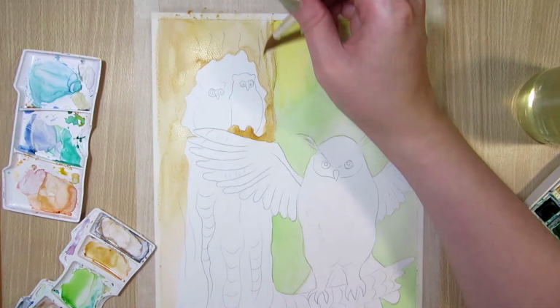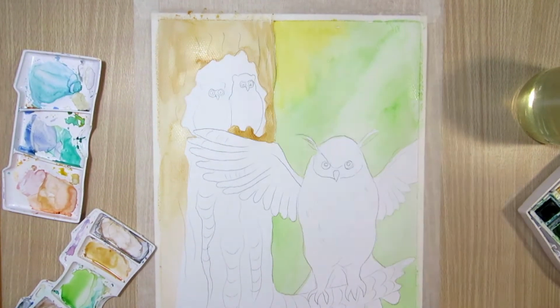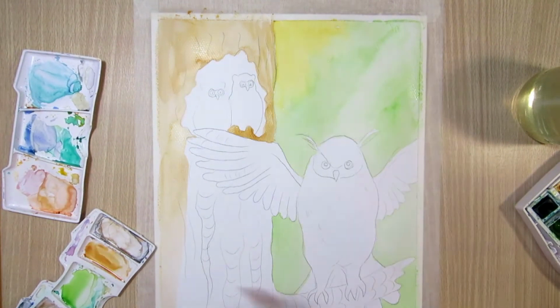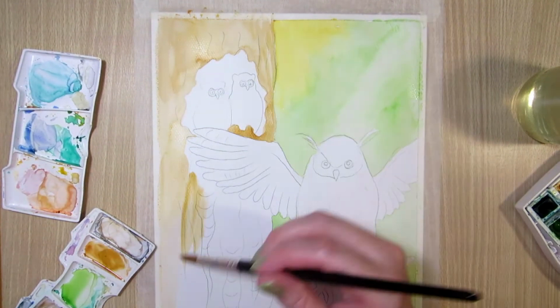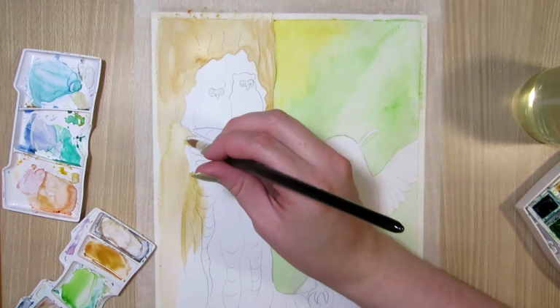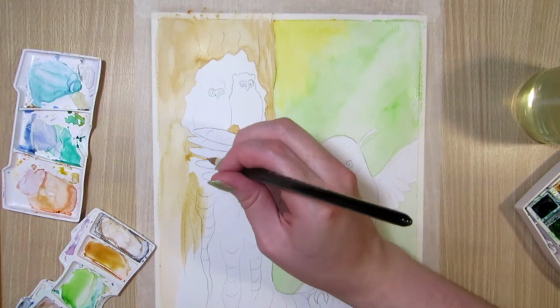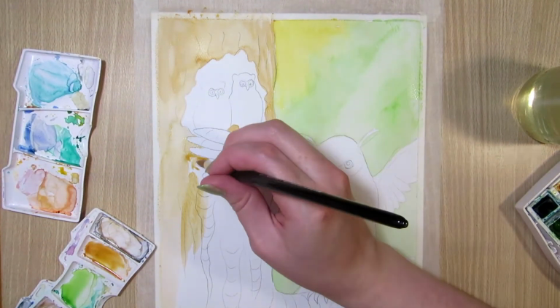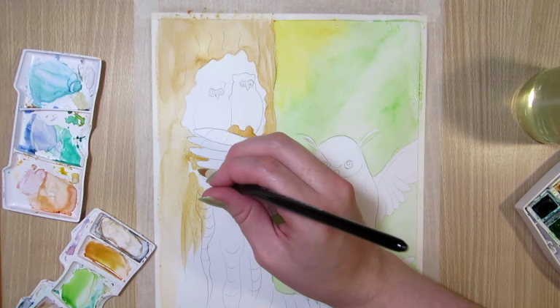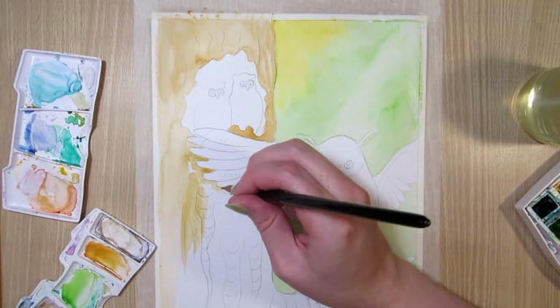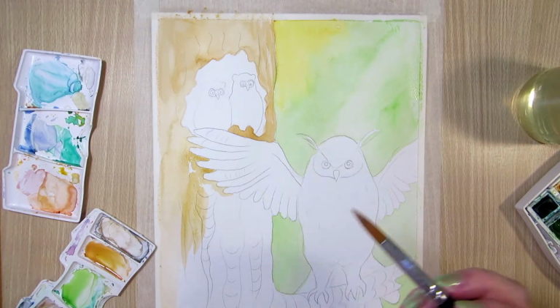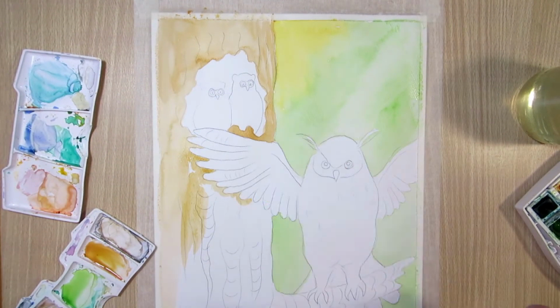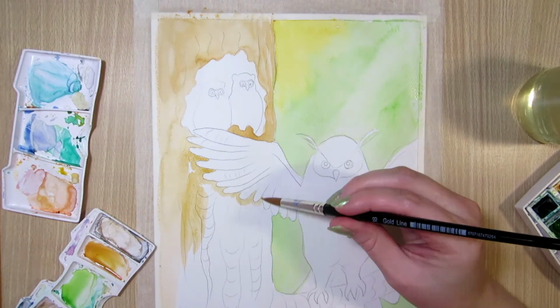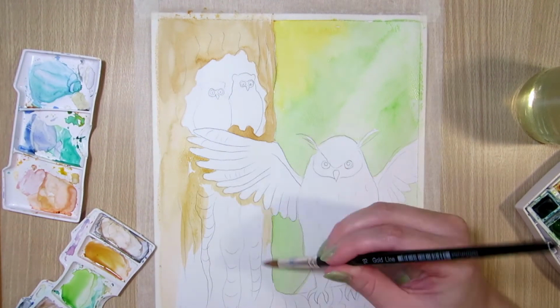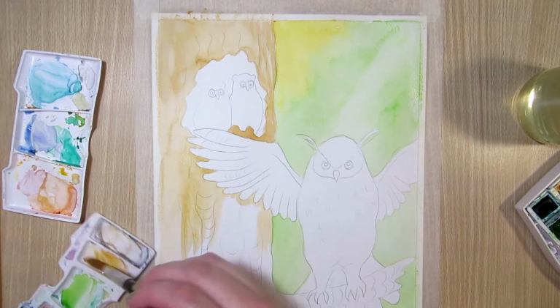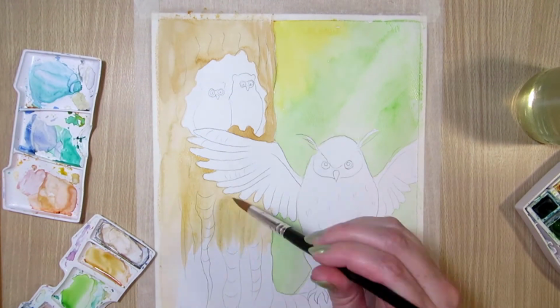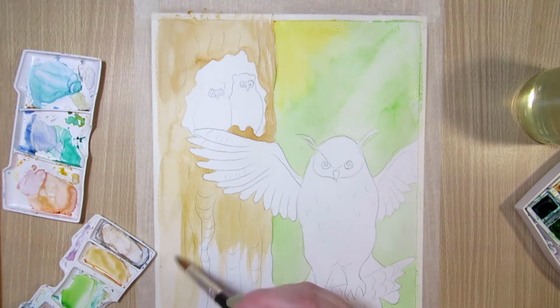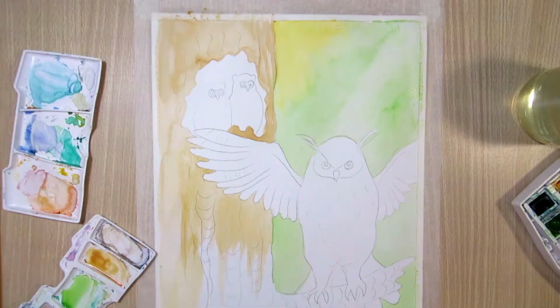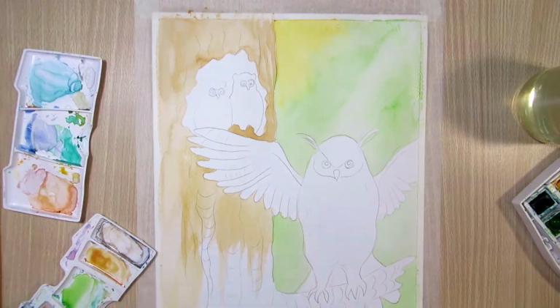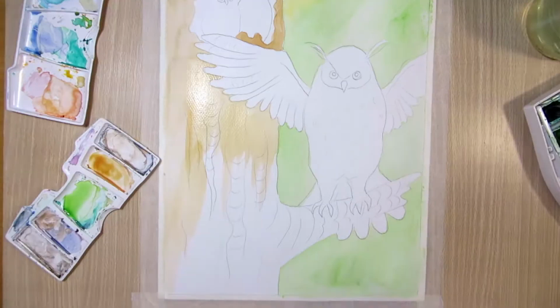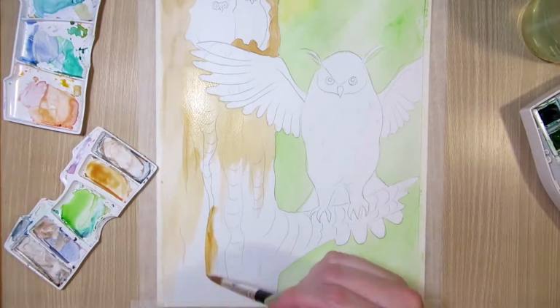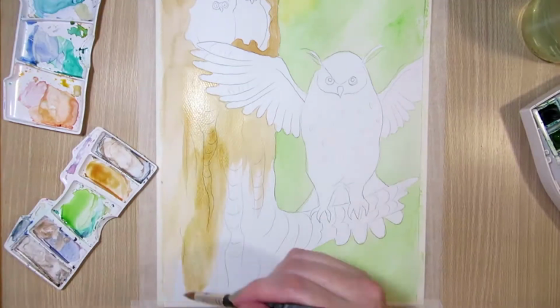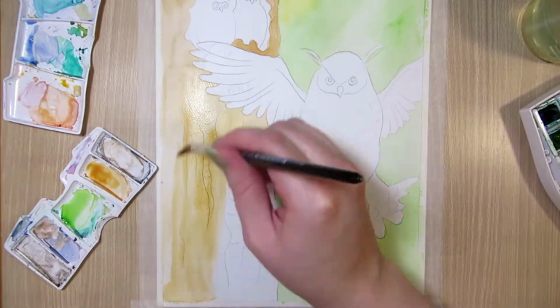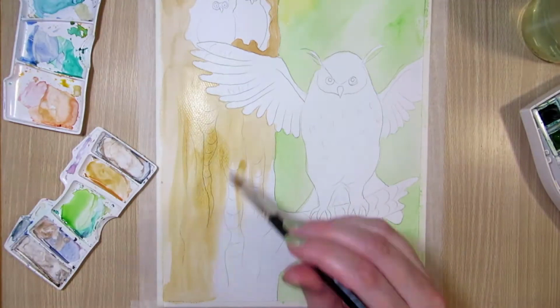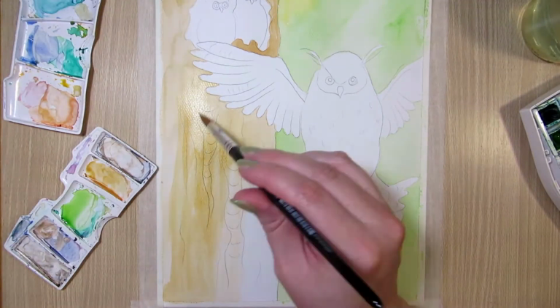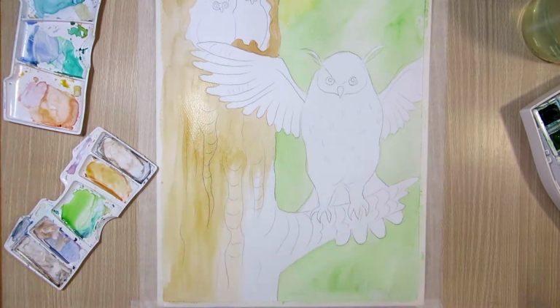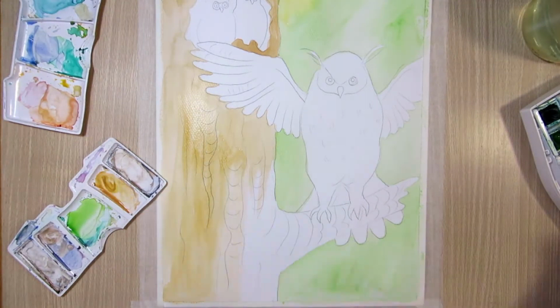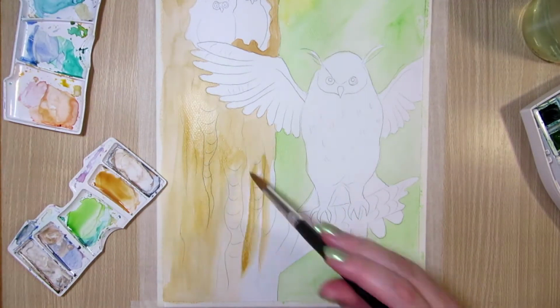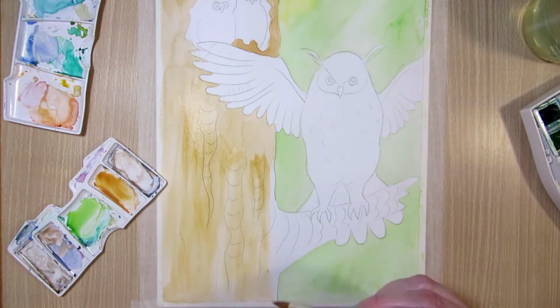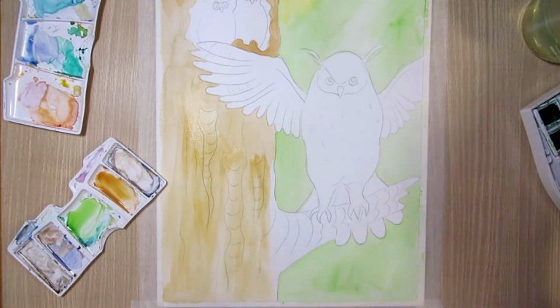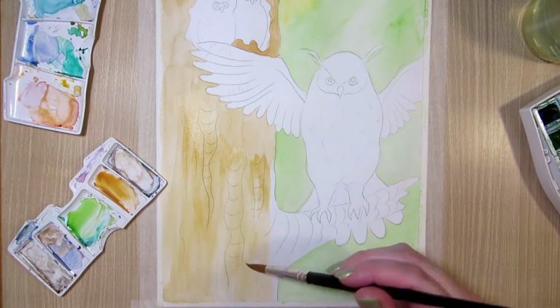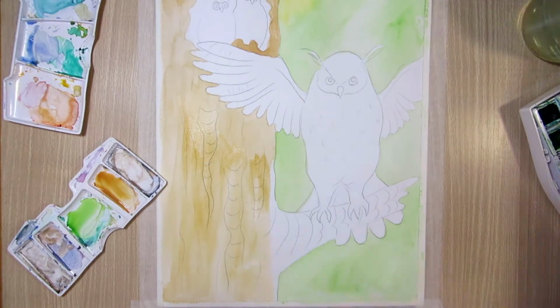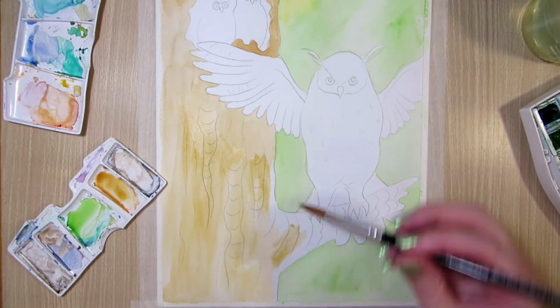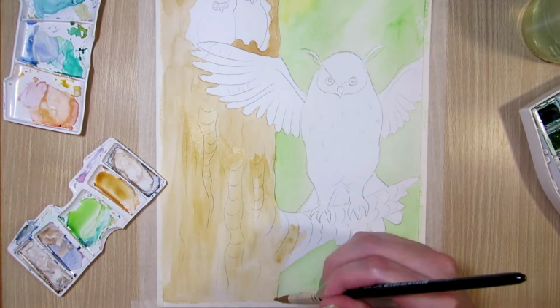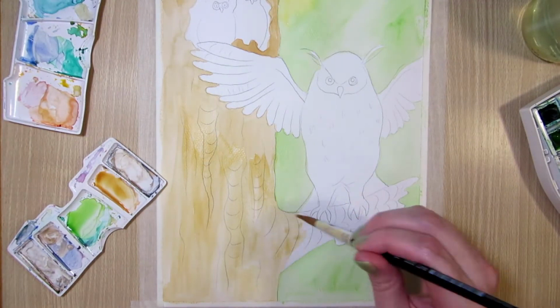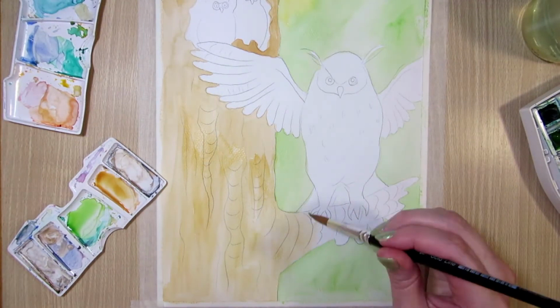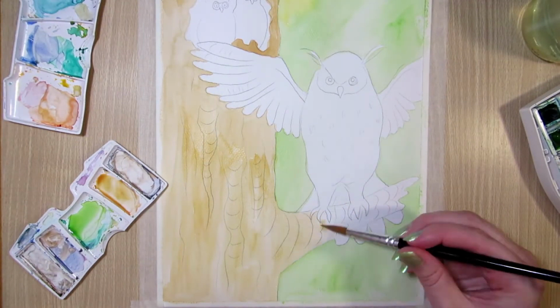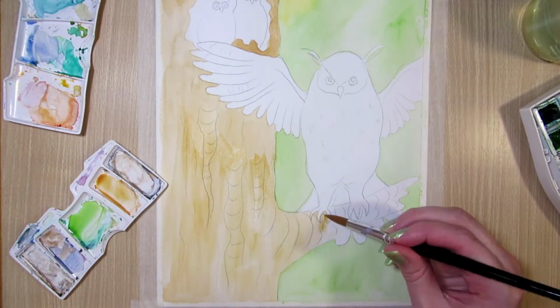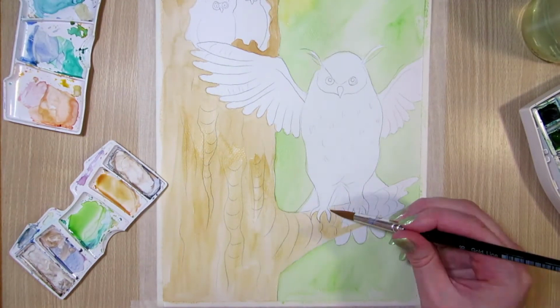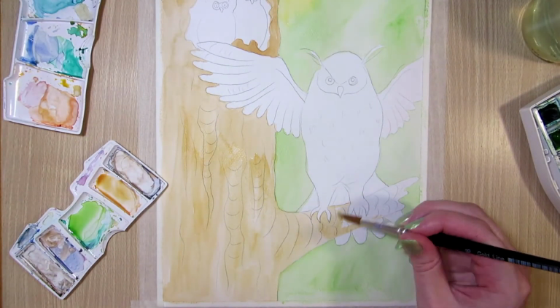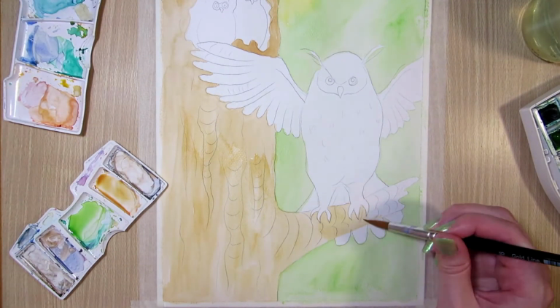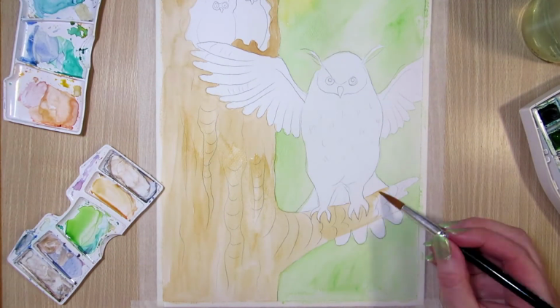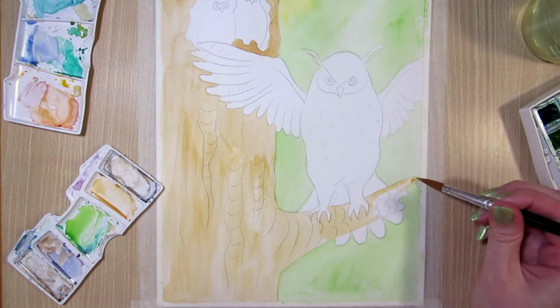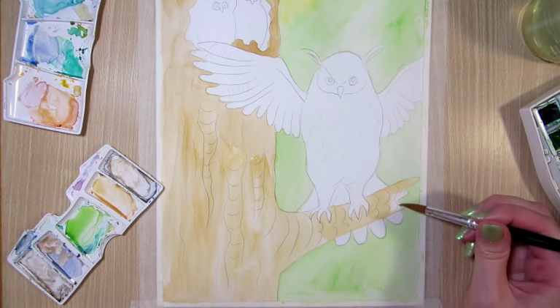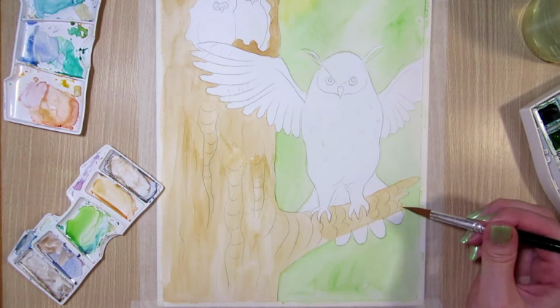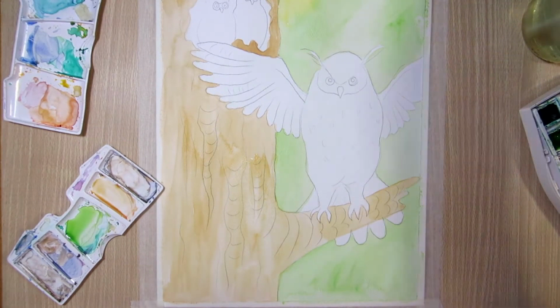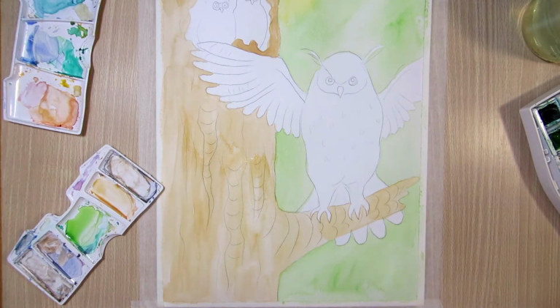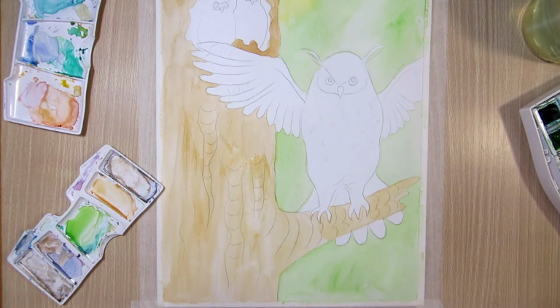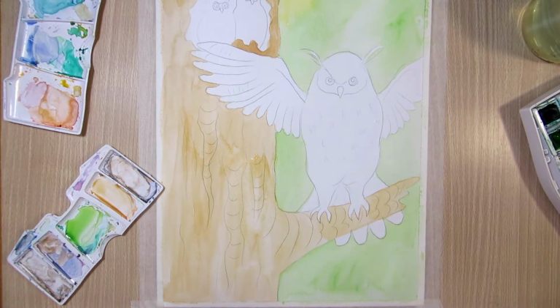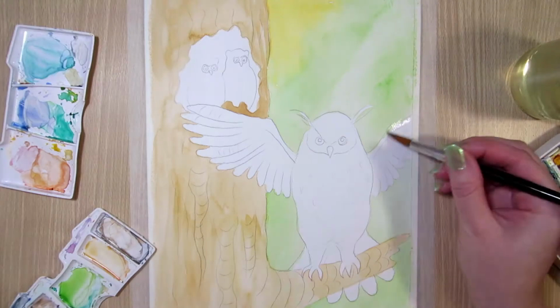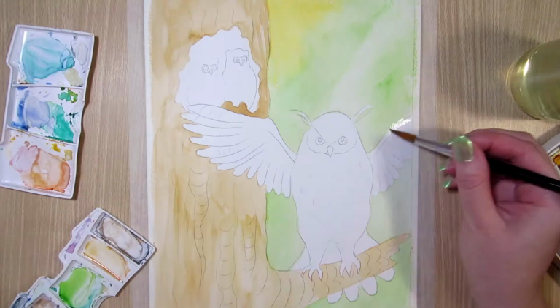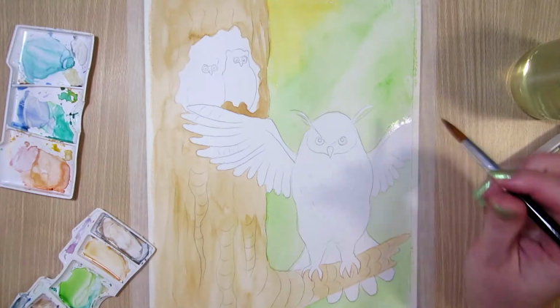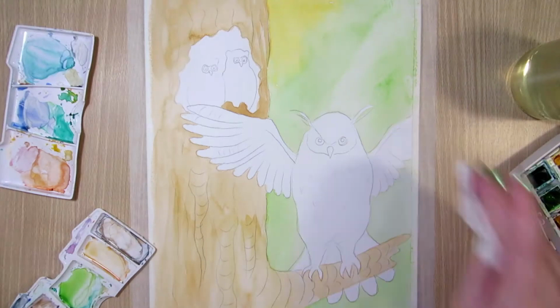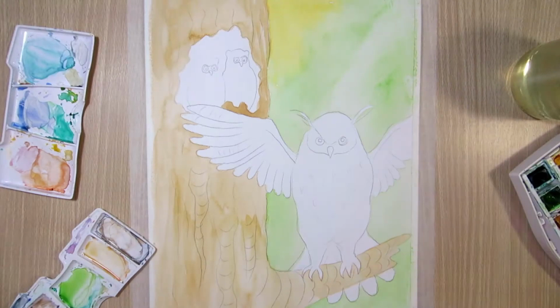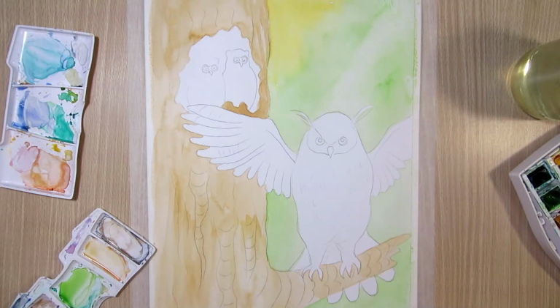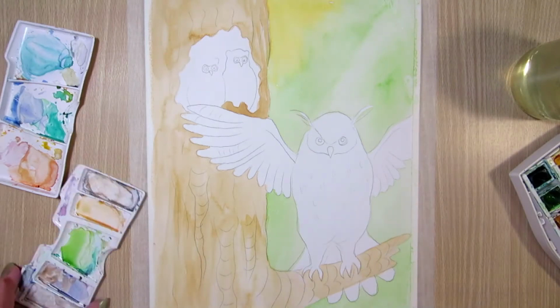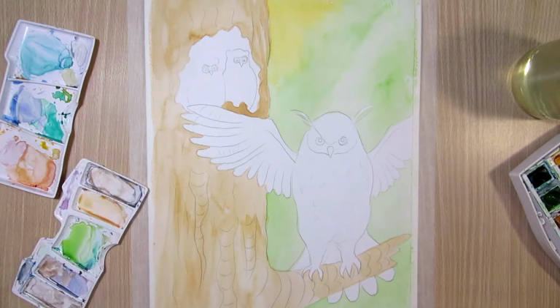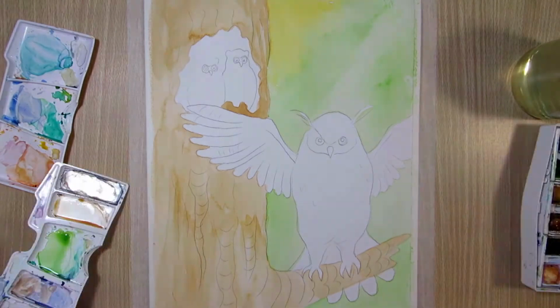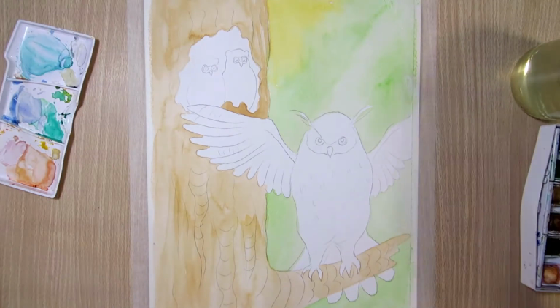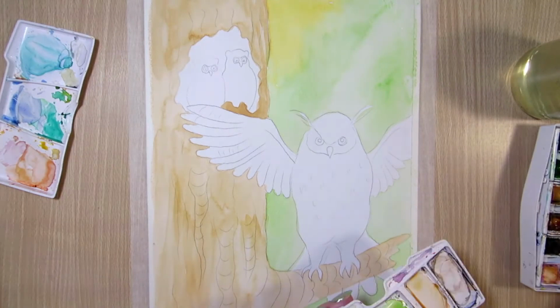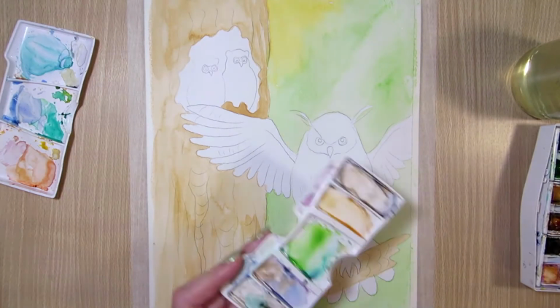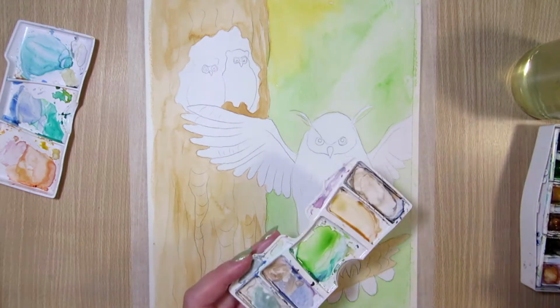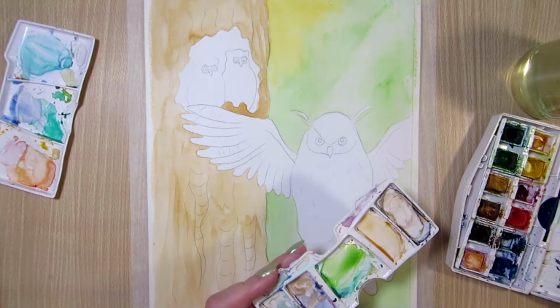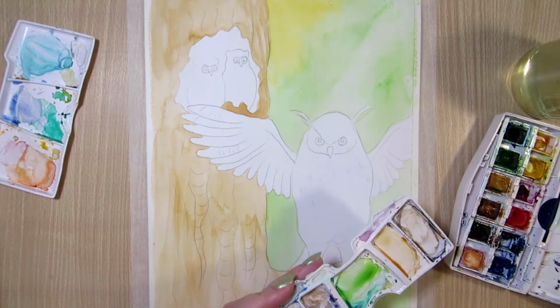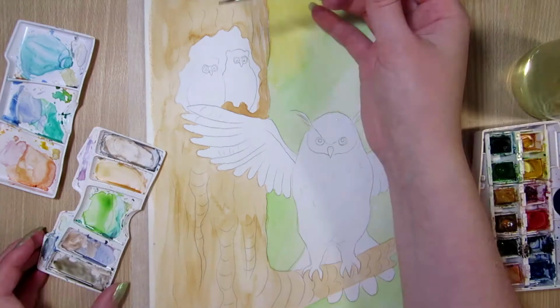I started by painting flat and light colors and continued by building up more contrast and texture.